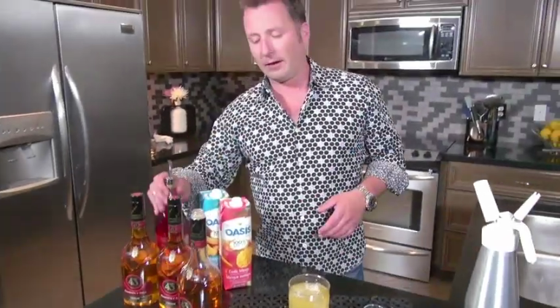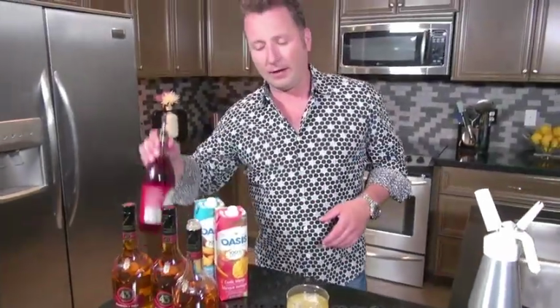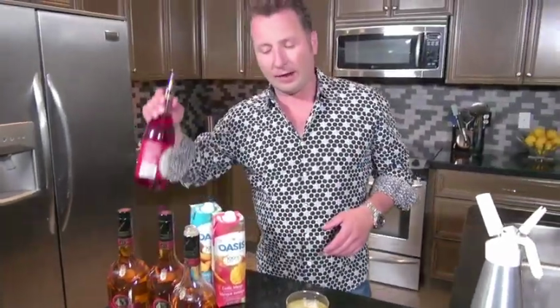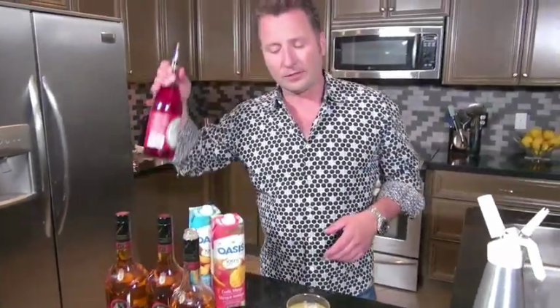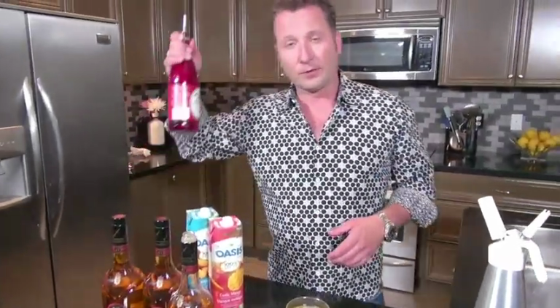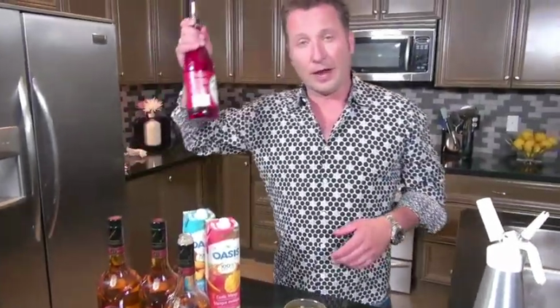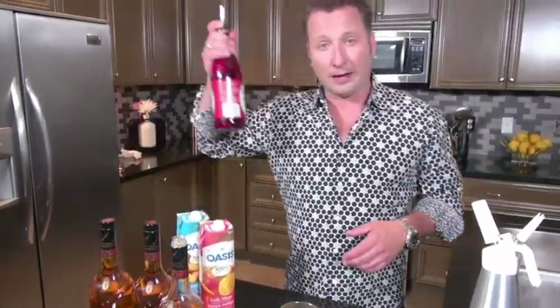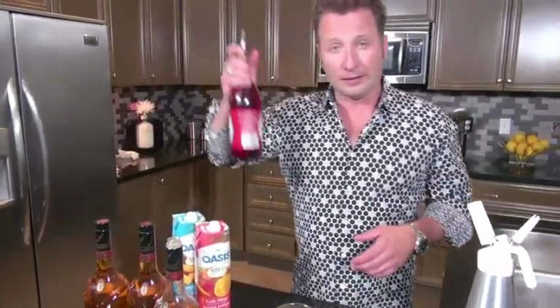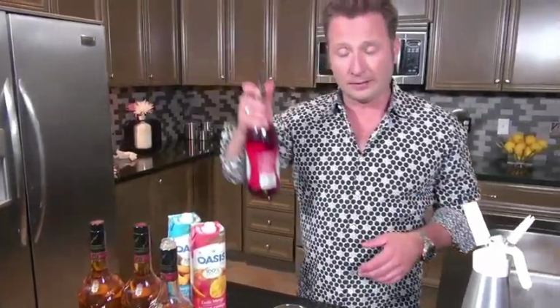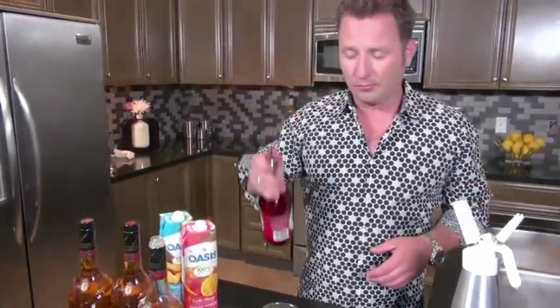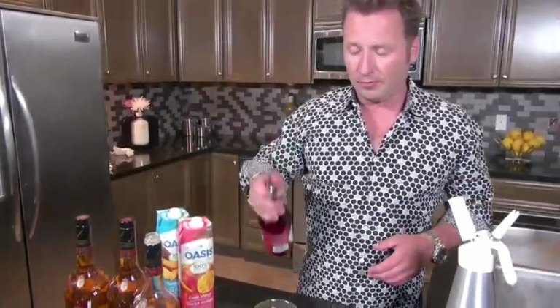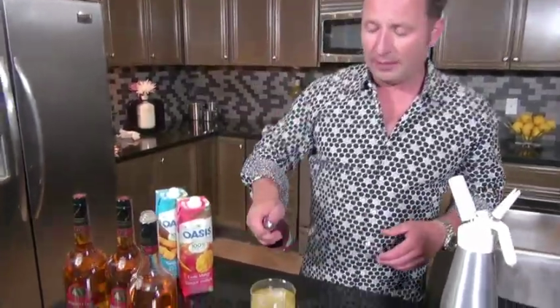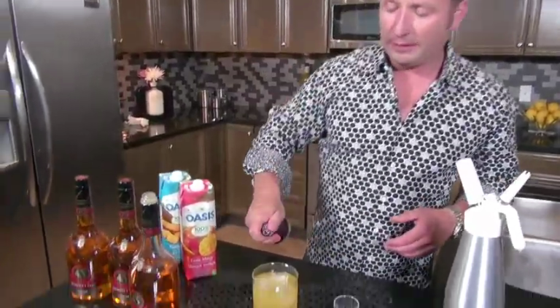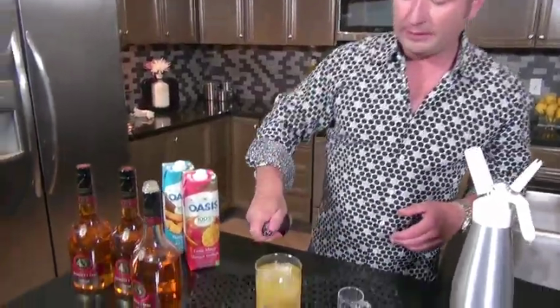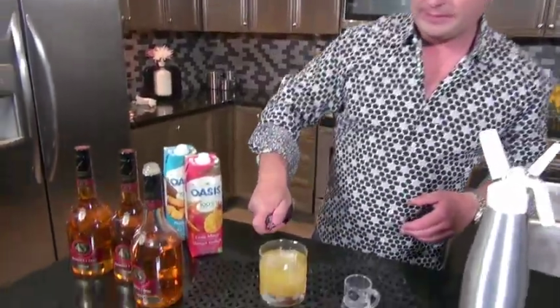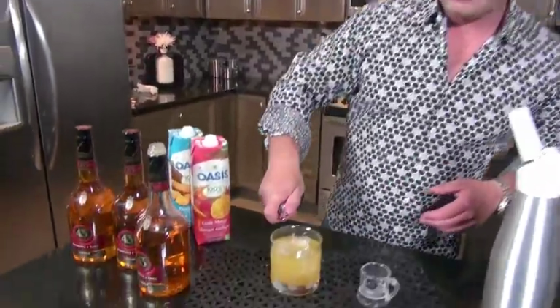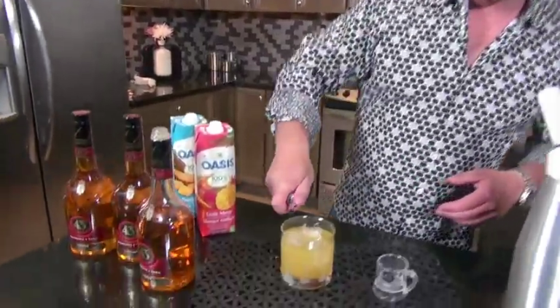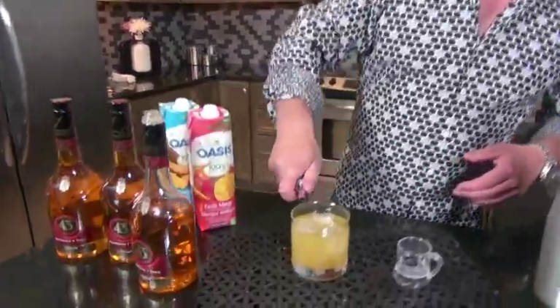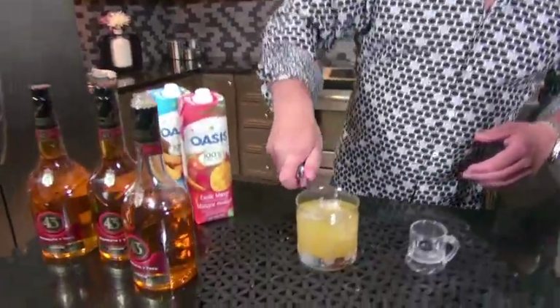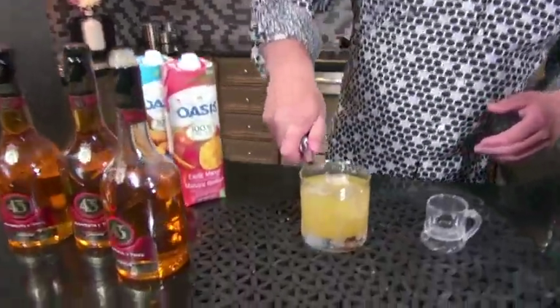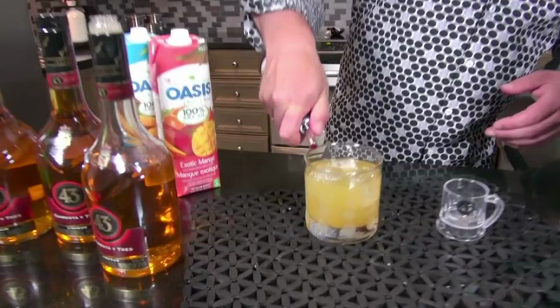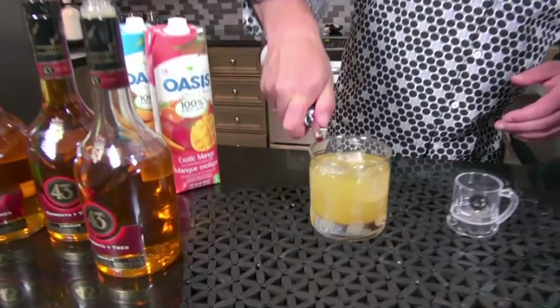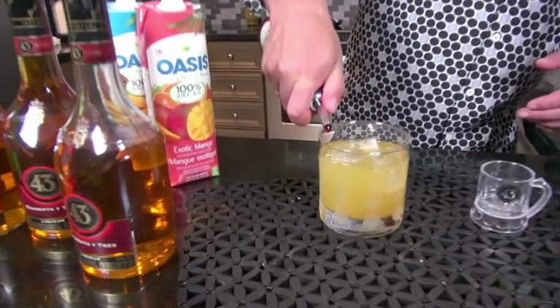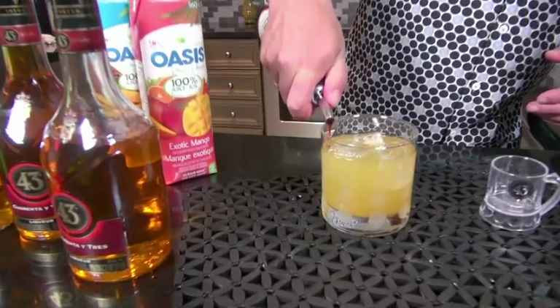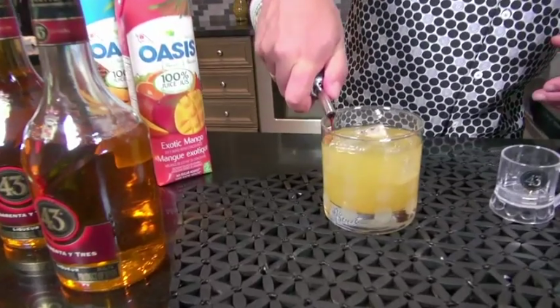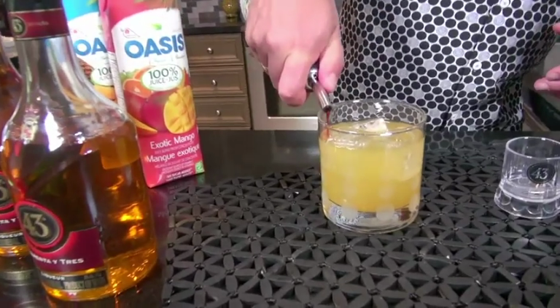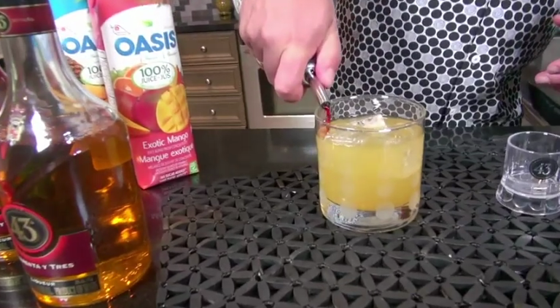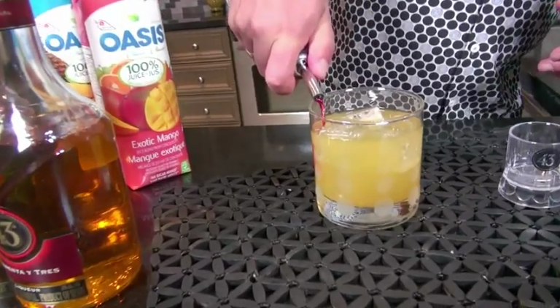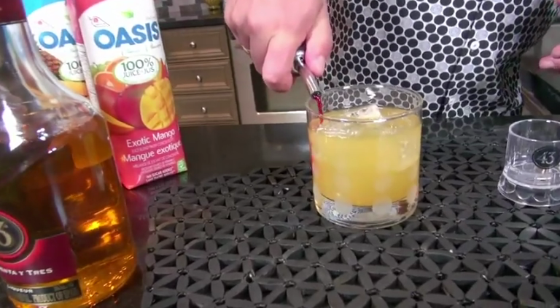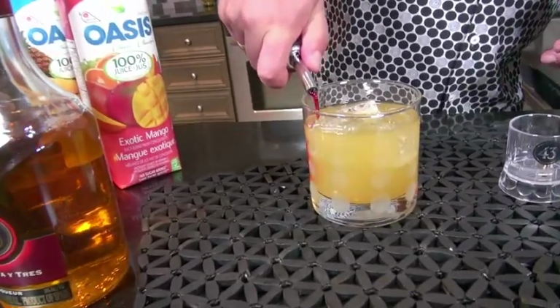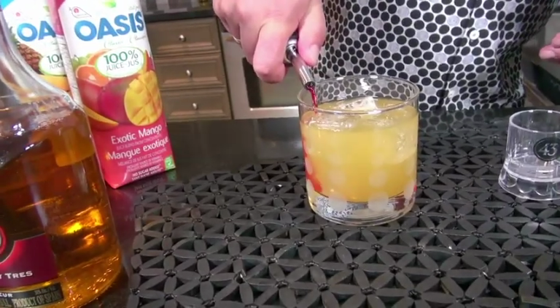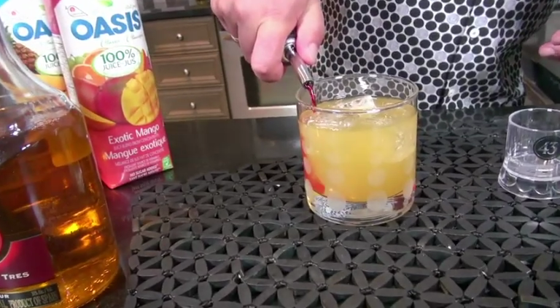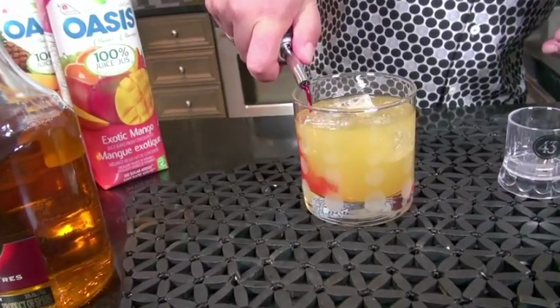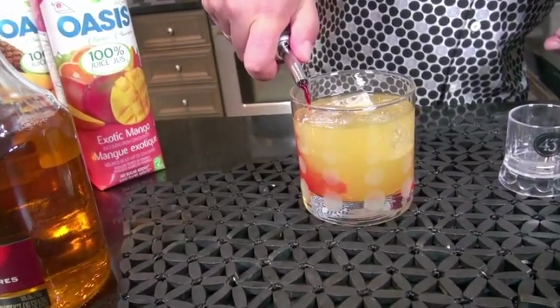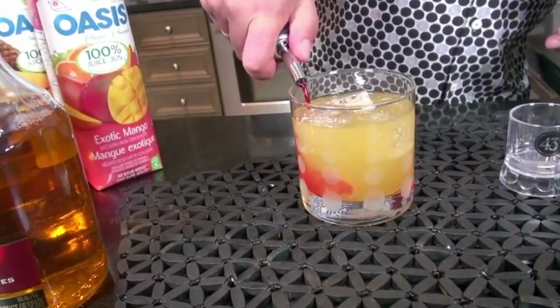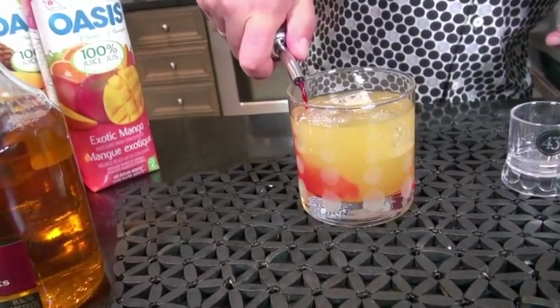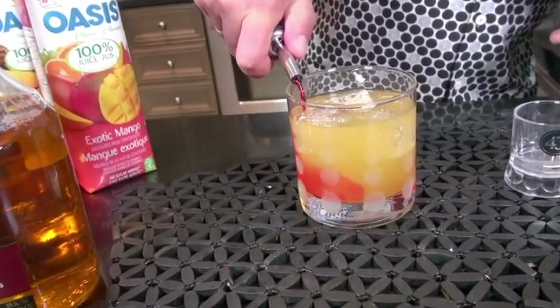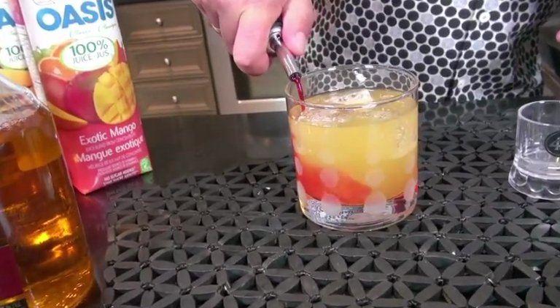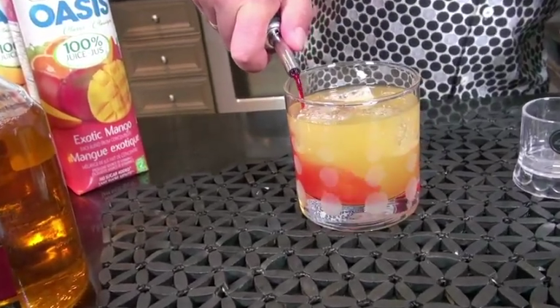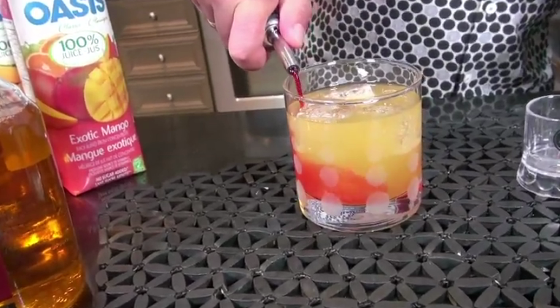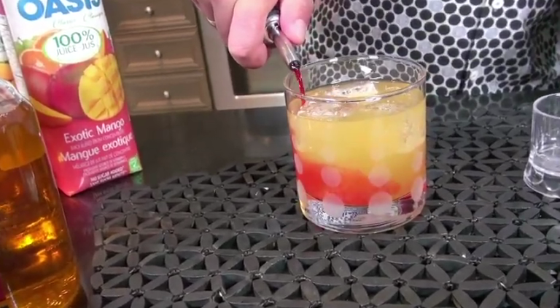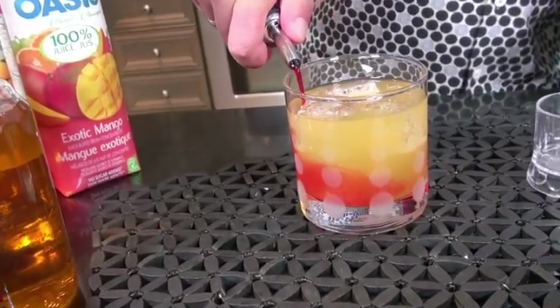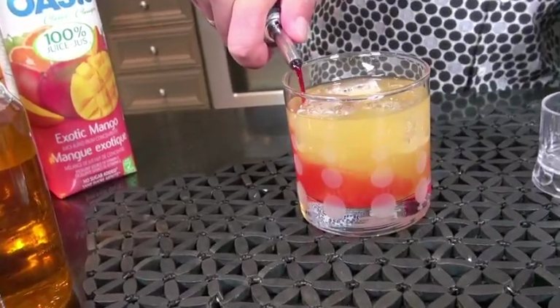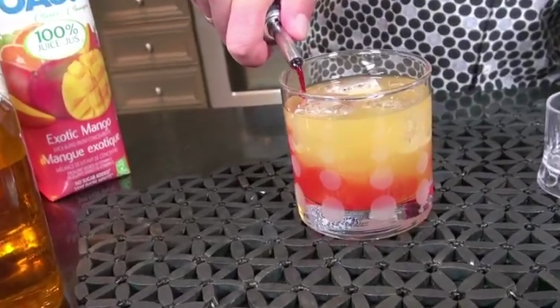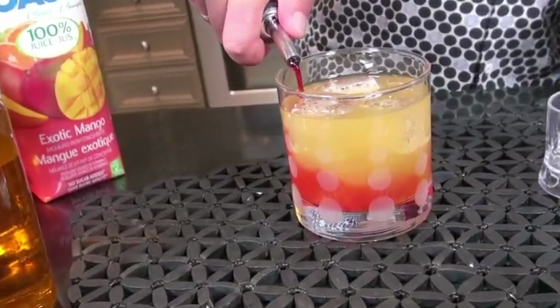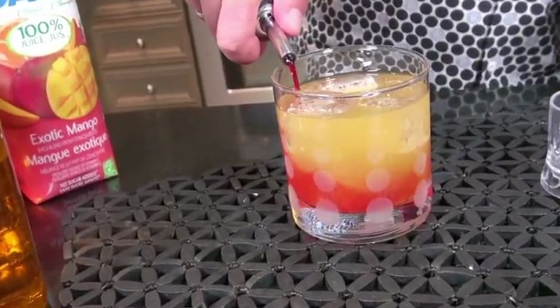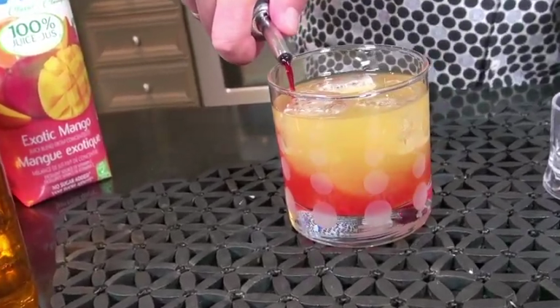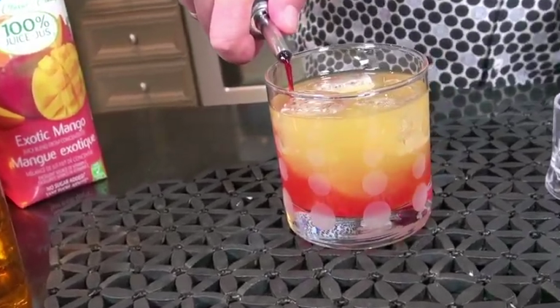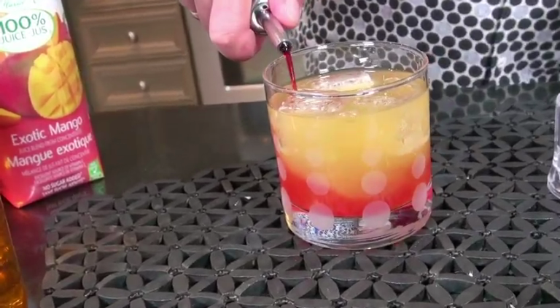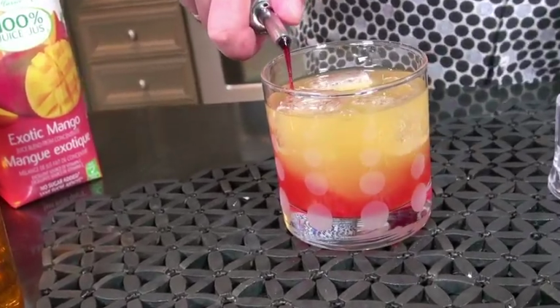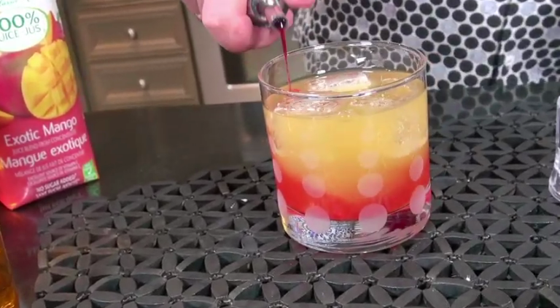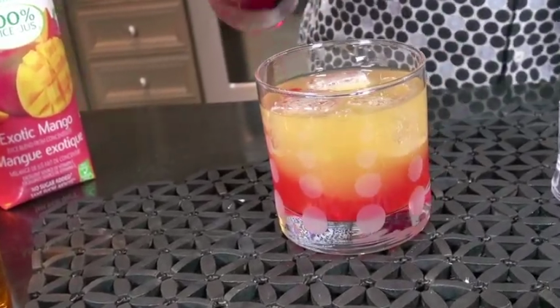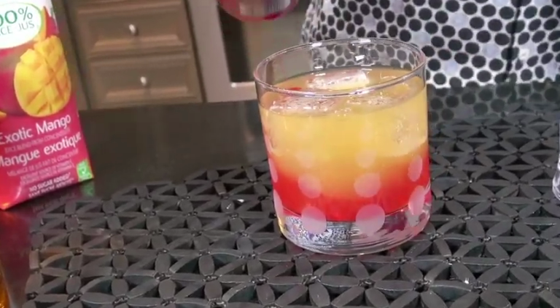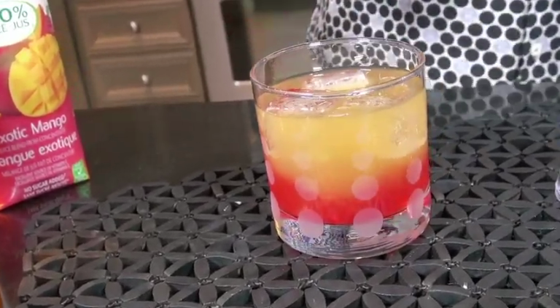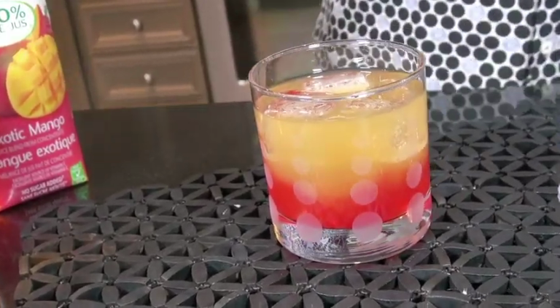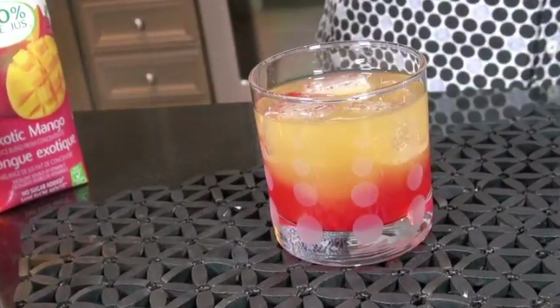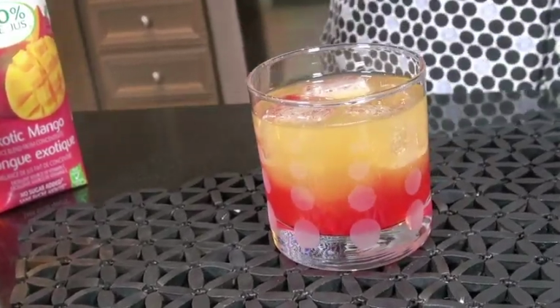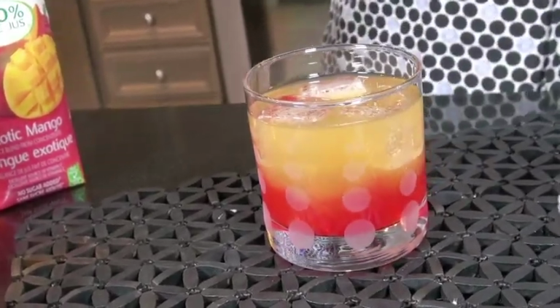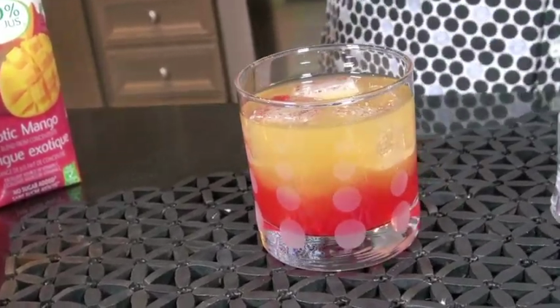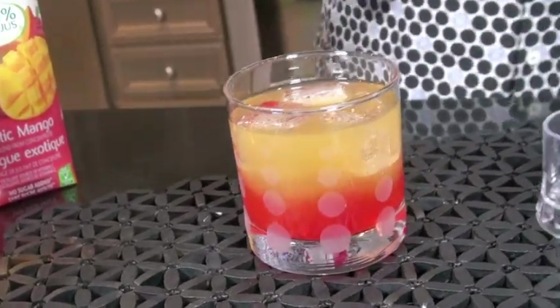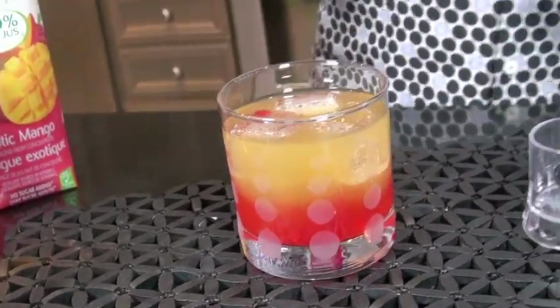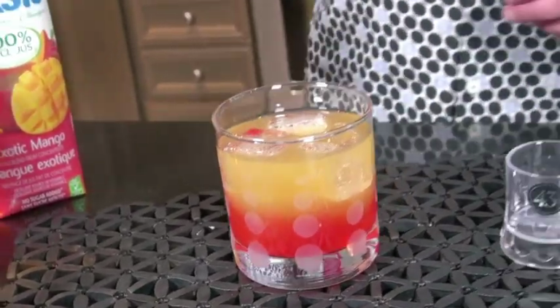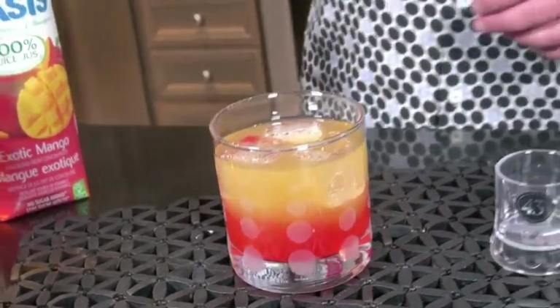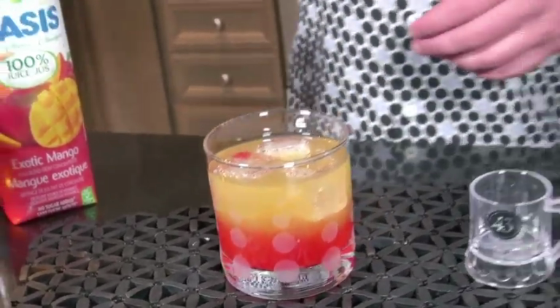Next, we're going to add in some grenadine down the side. That's going to give that perfect layering, and that is a beautiful sunrise.